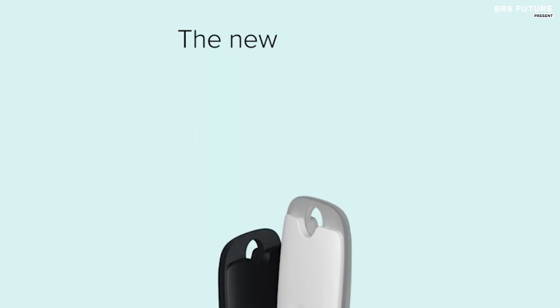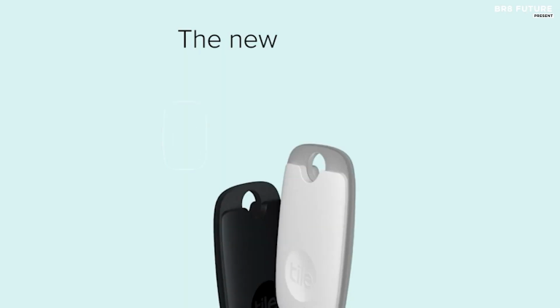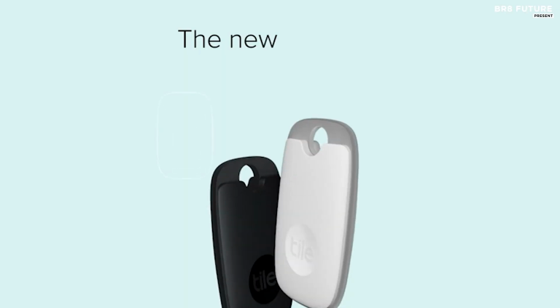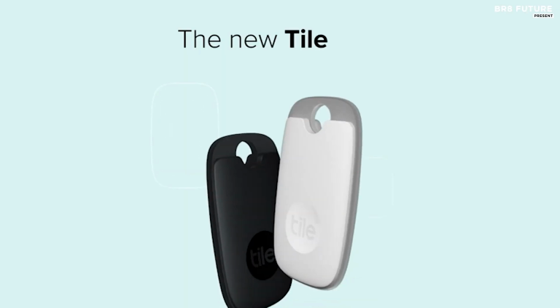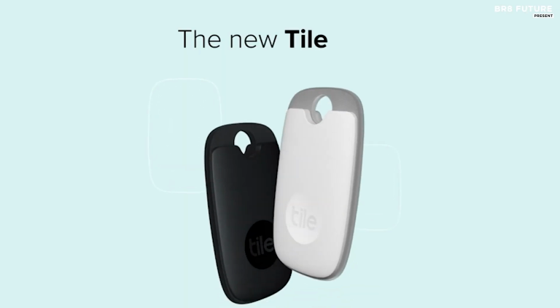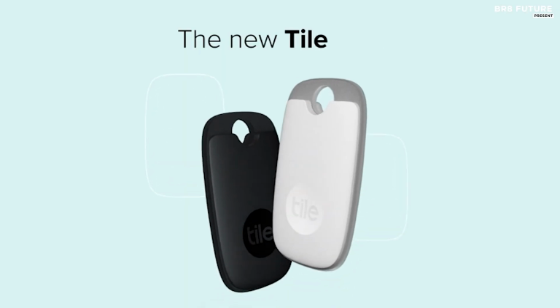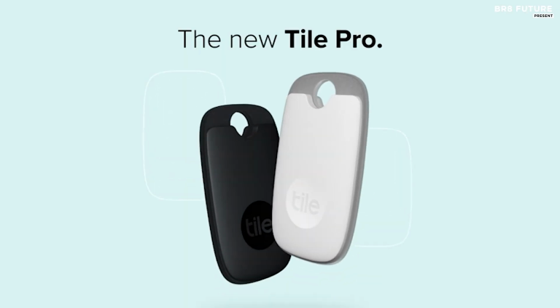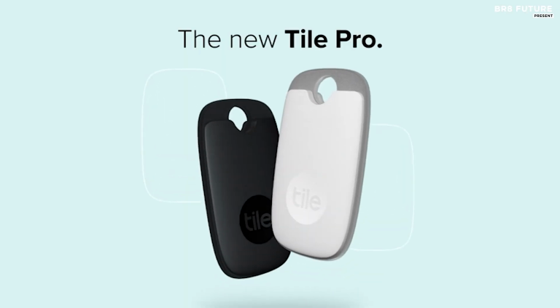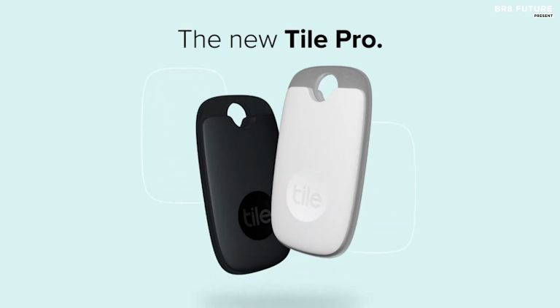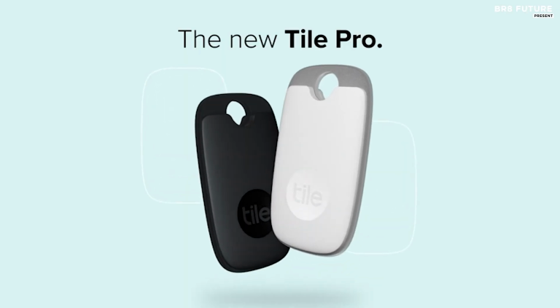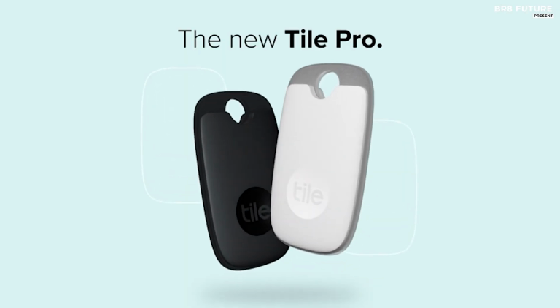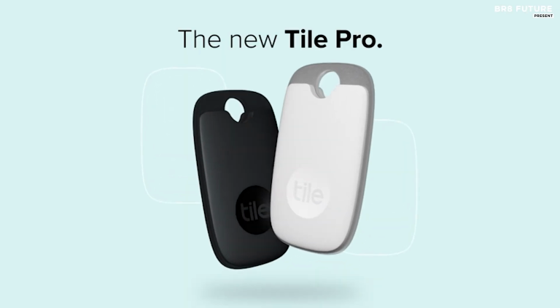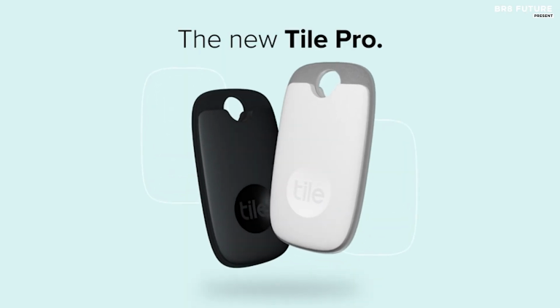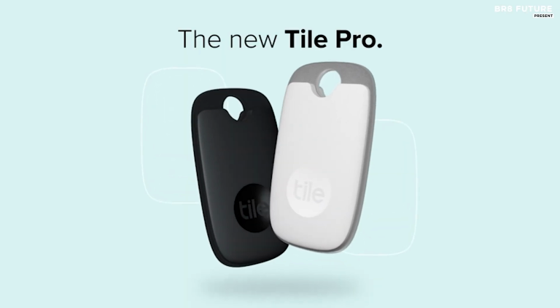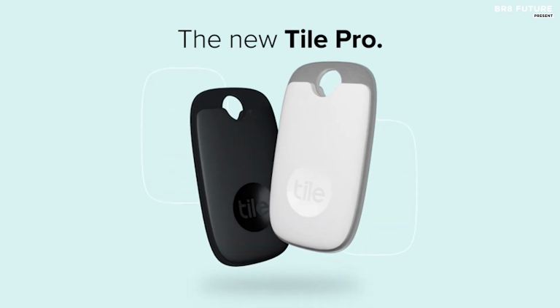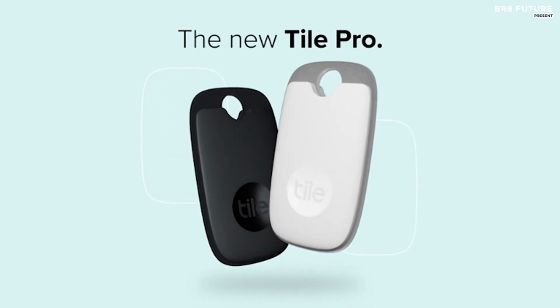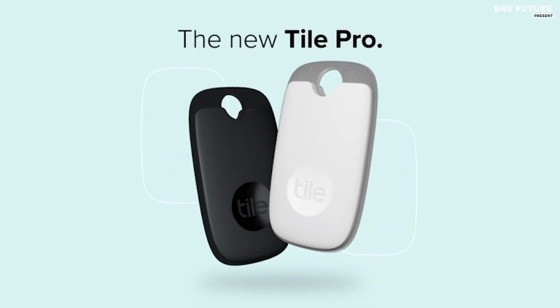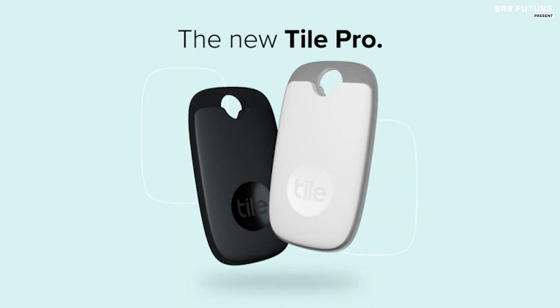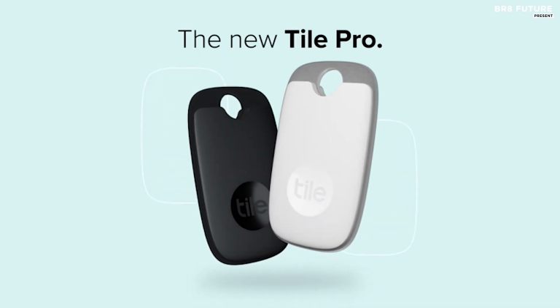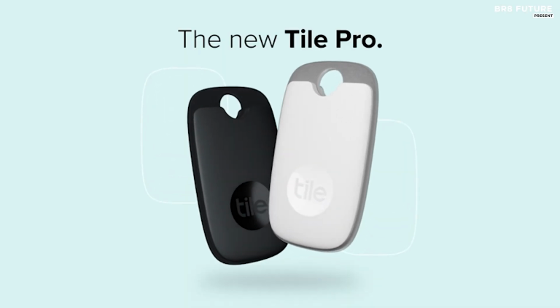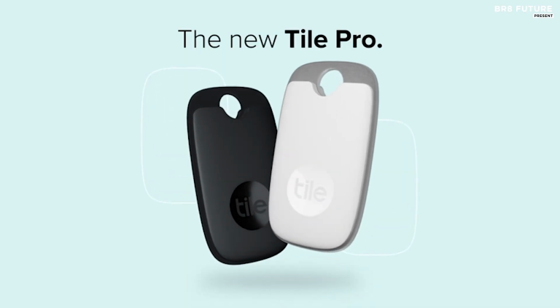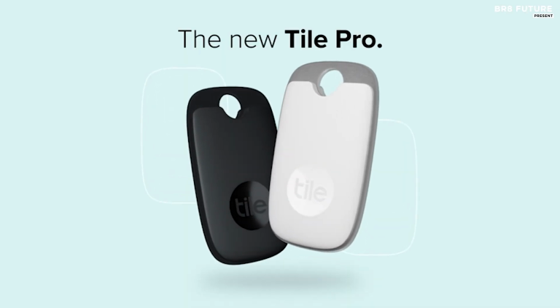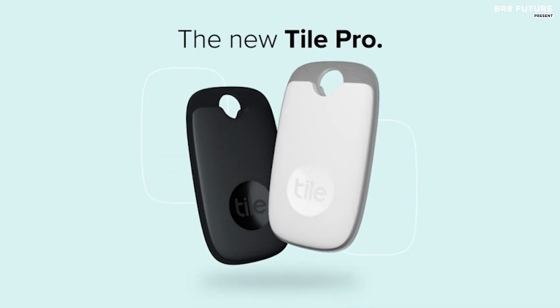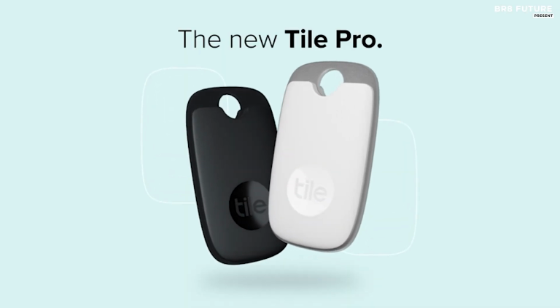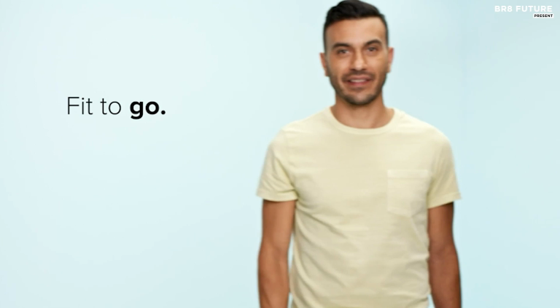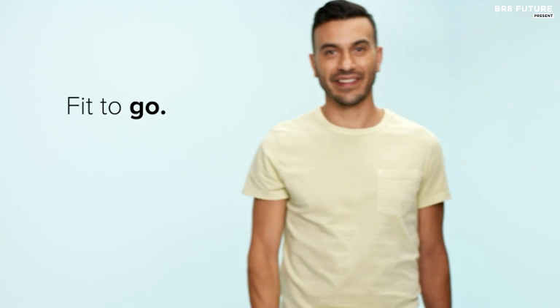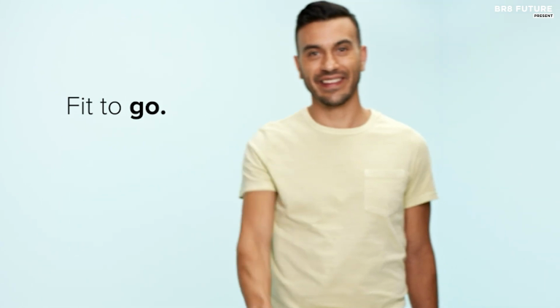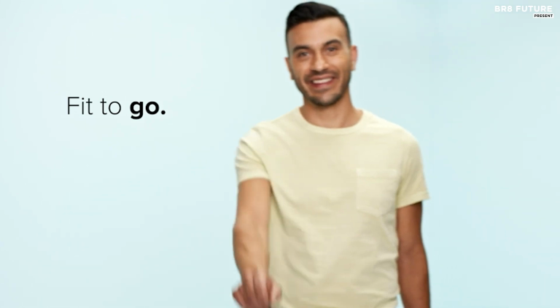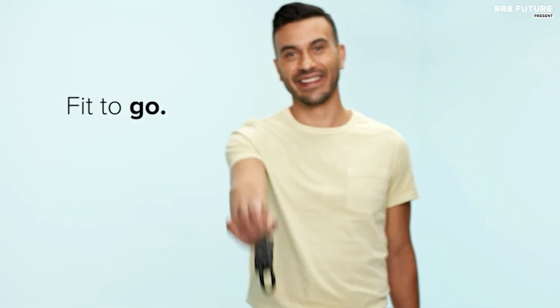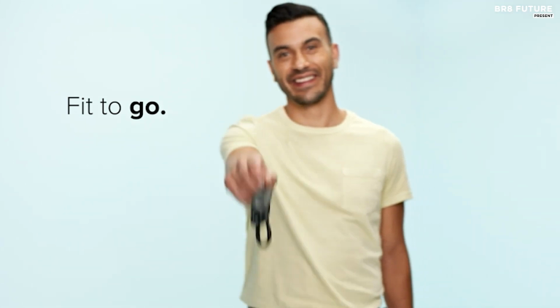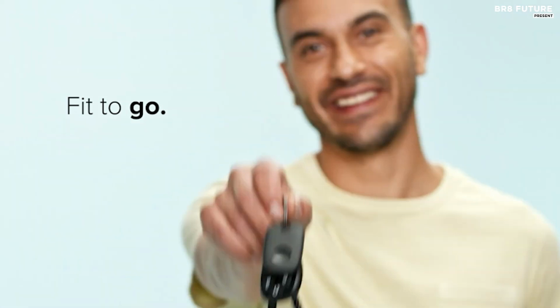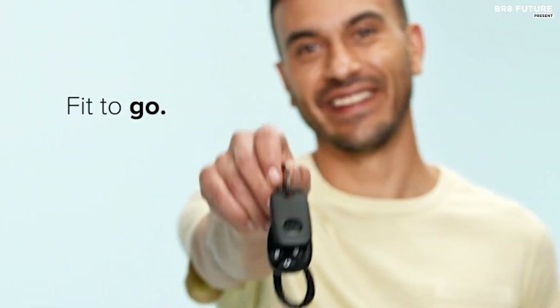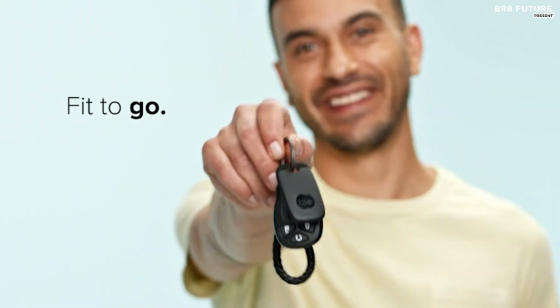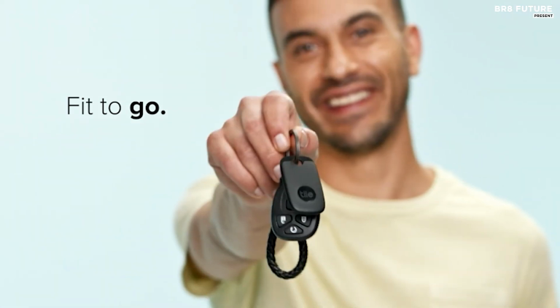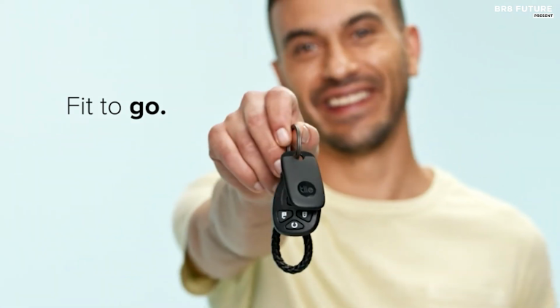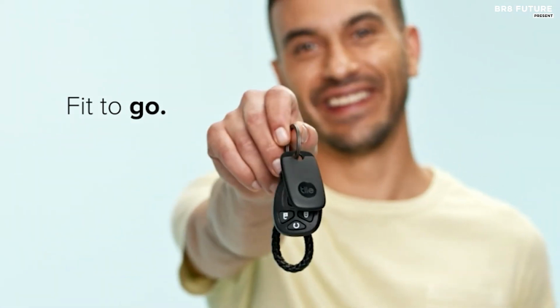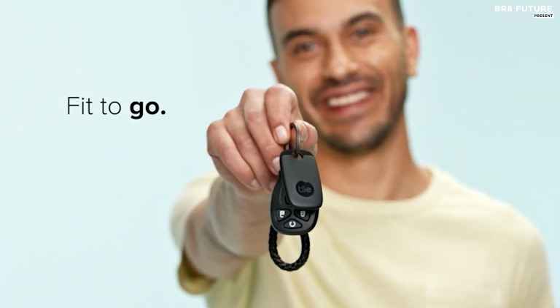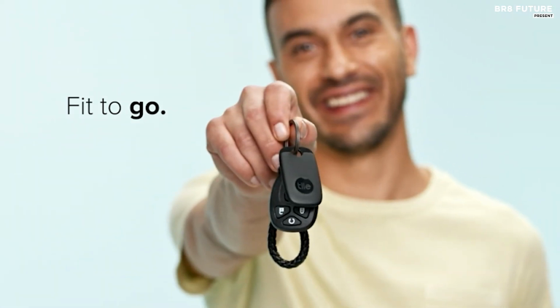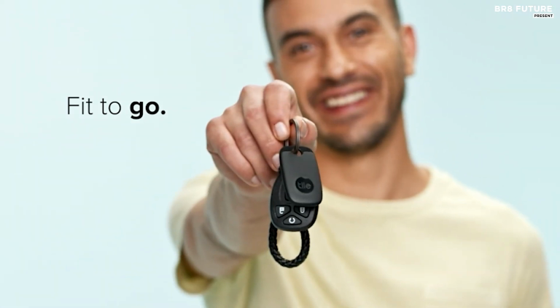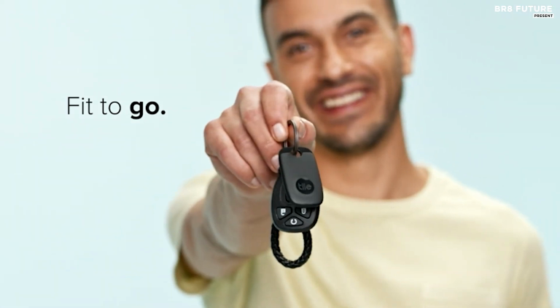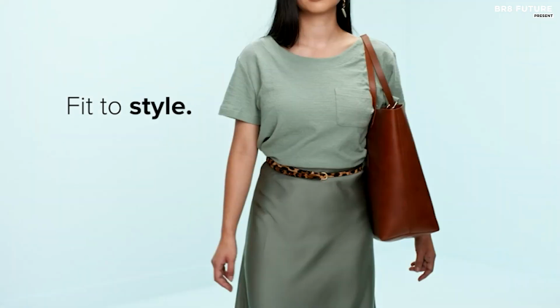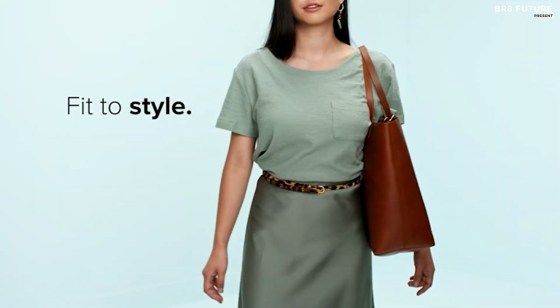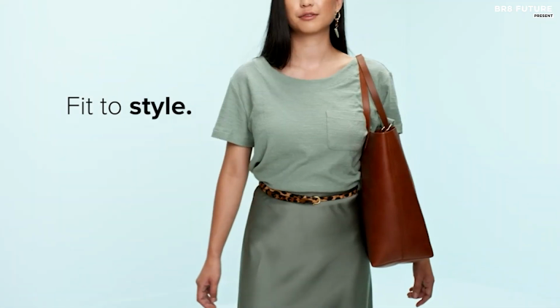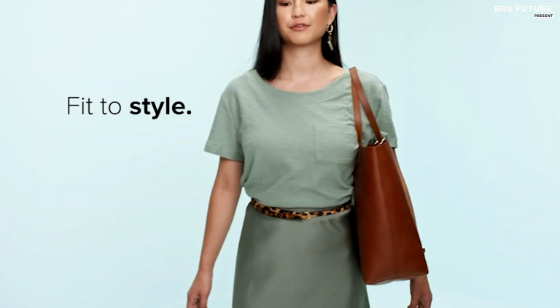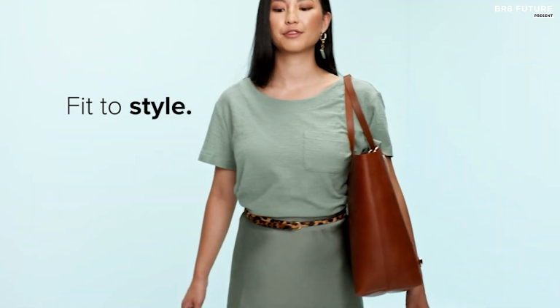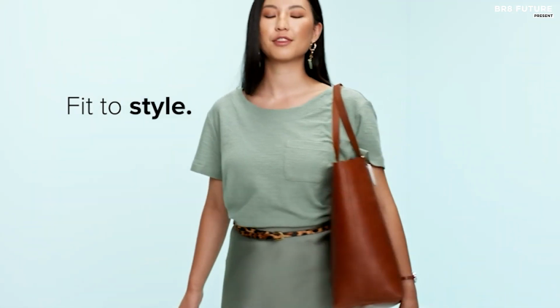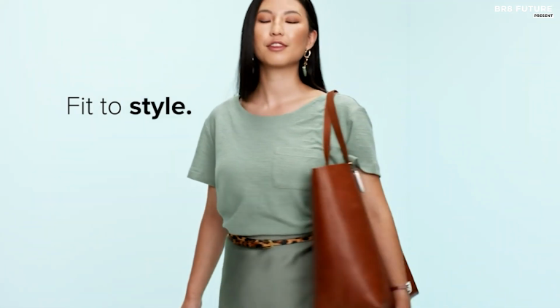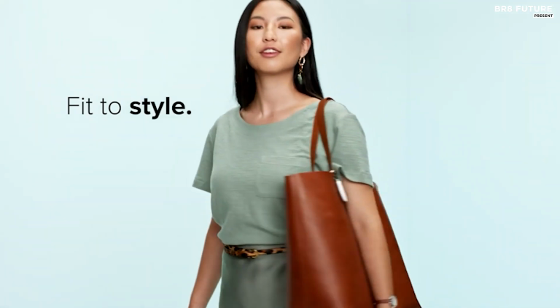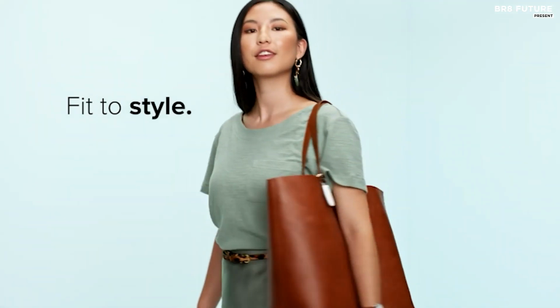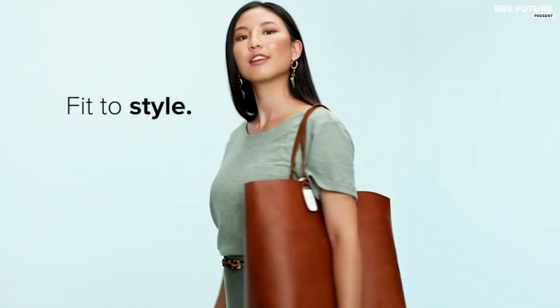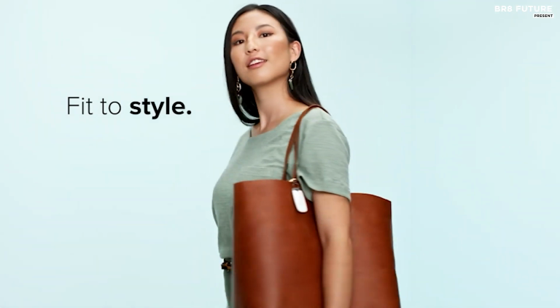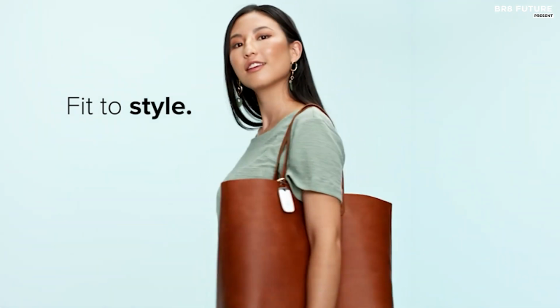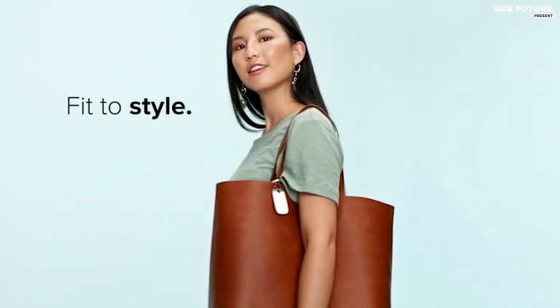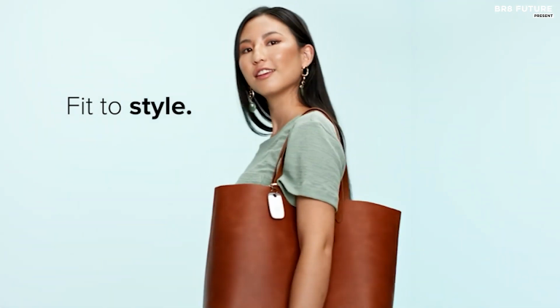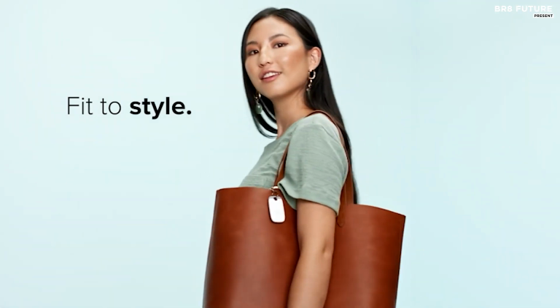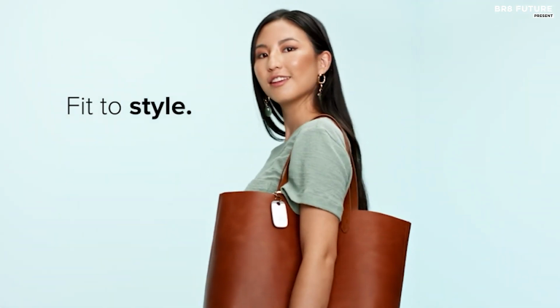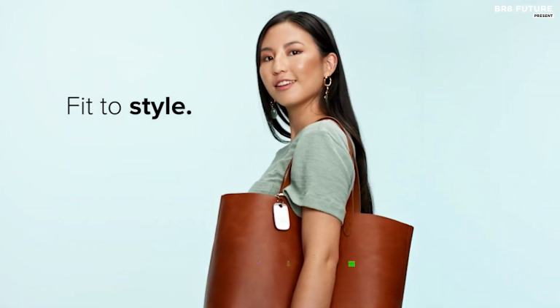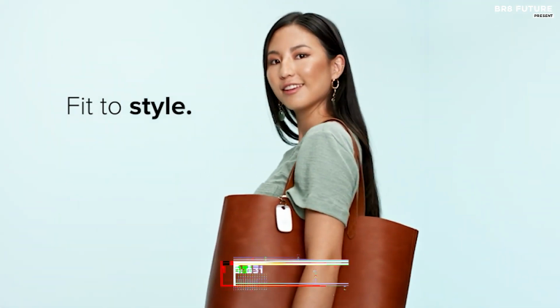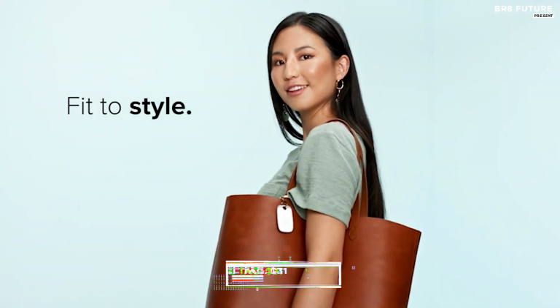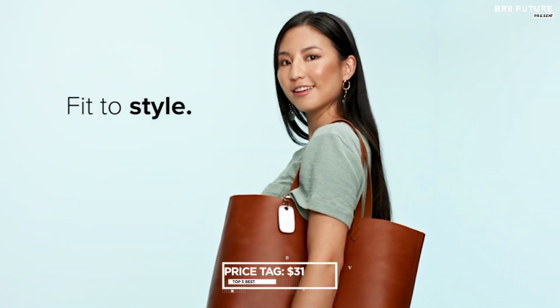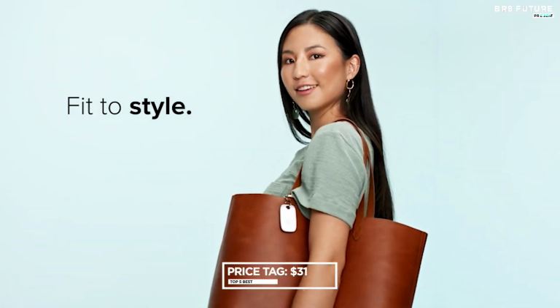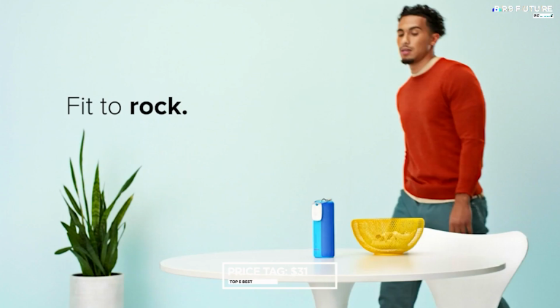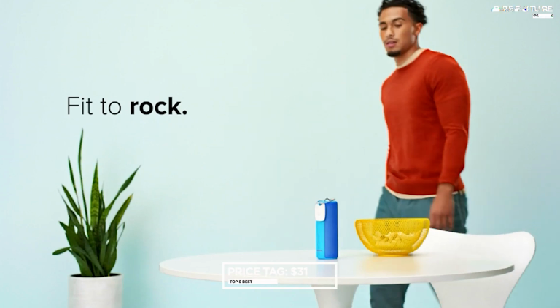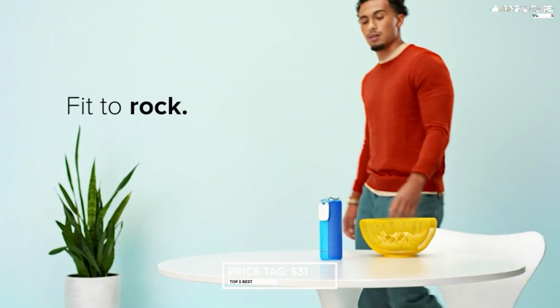With IP67 water resistance and a battery that lasts up to a year, it's a steal at just $31.